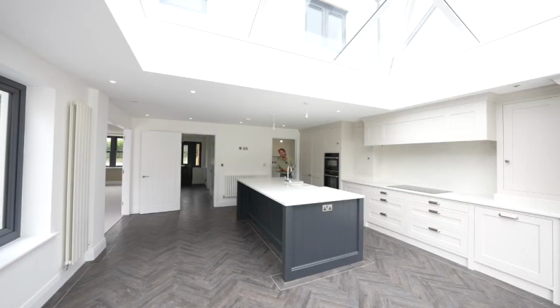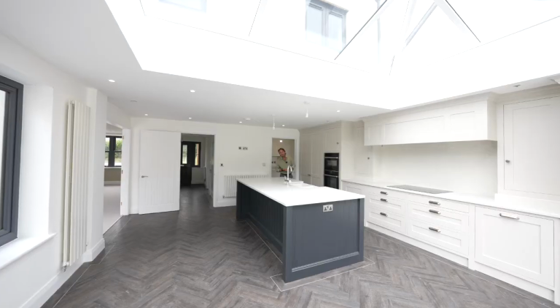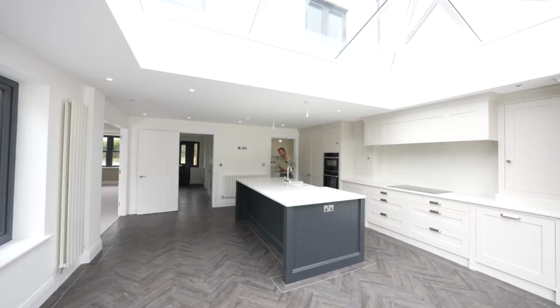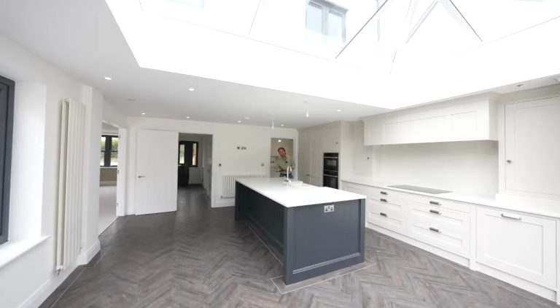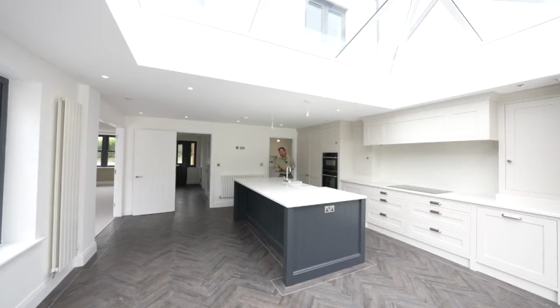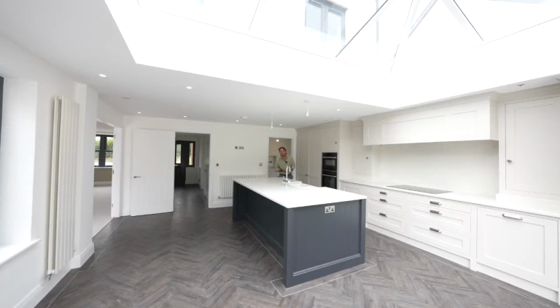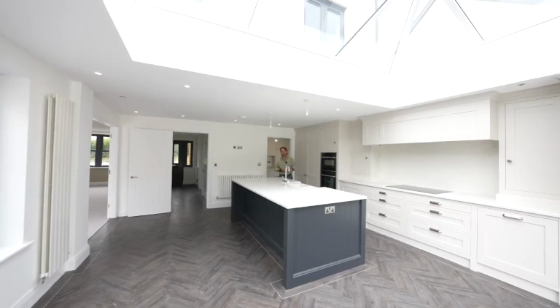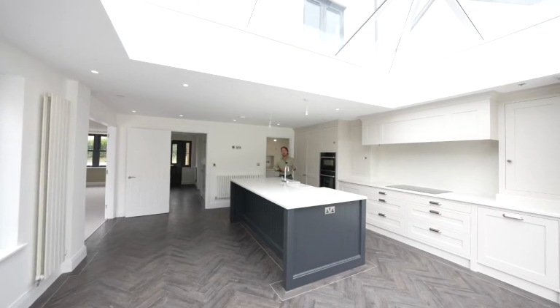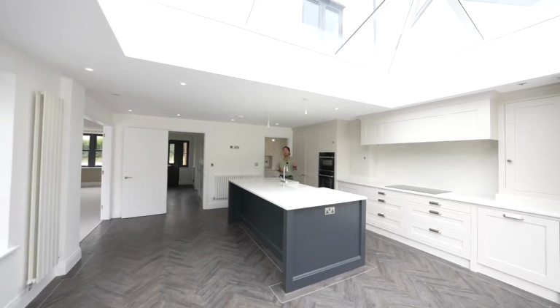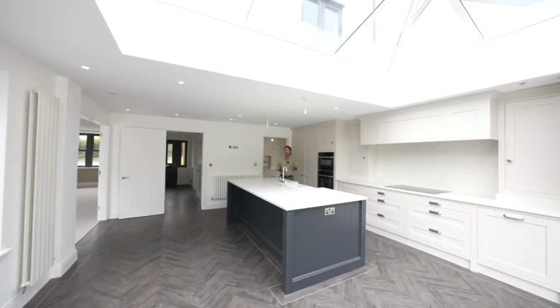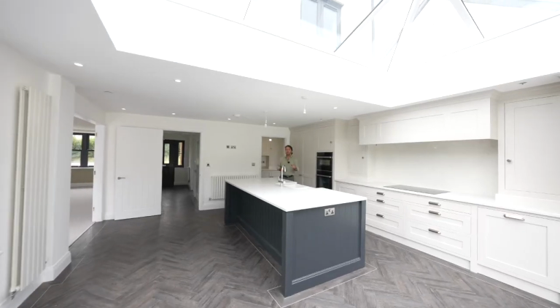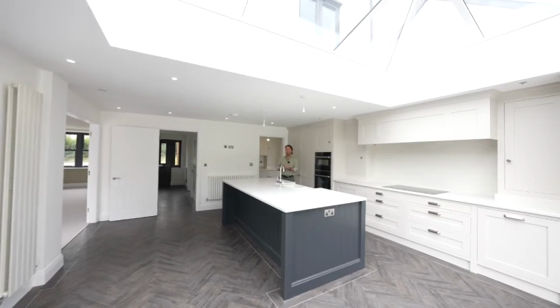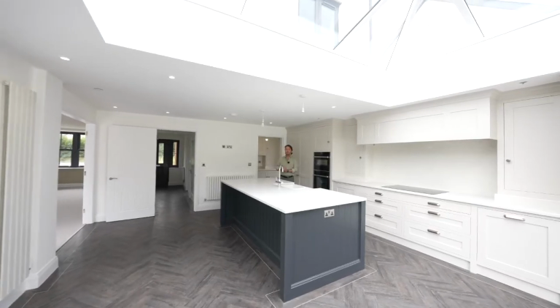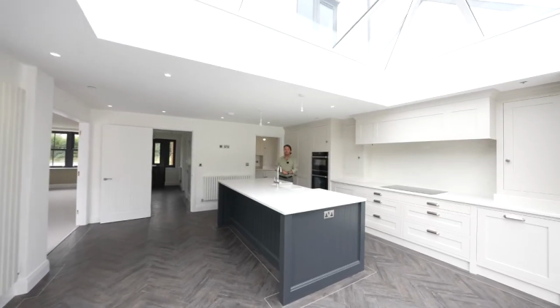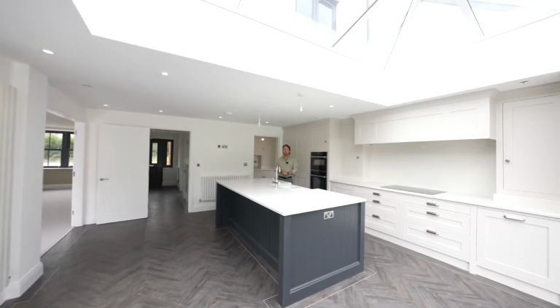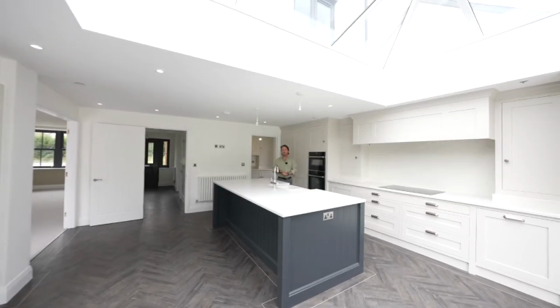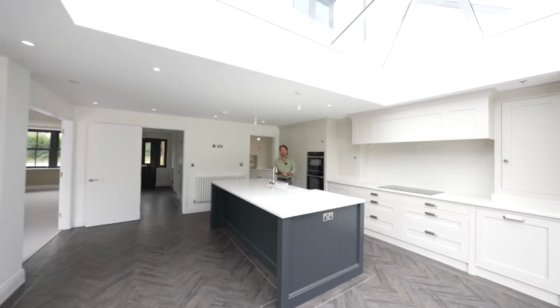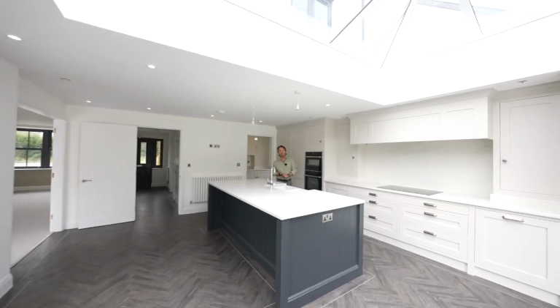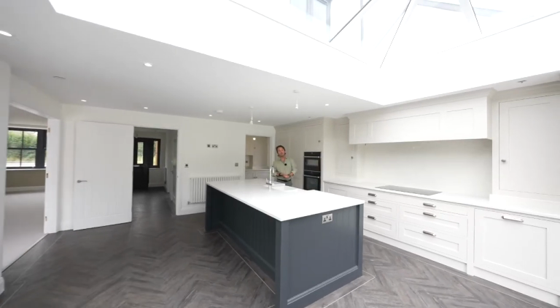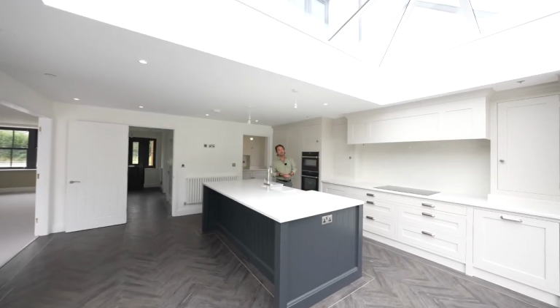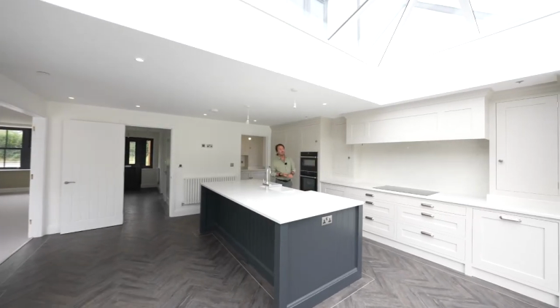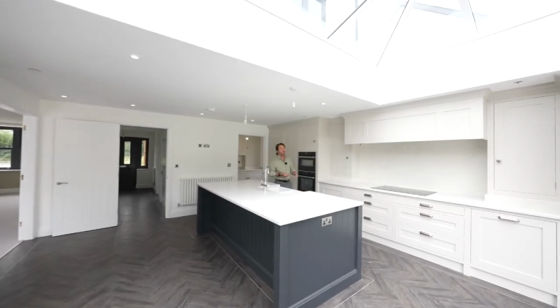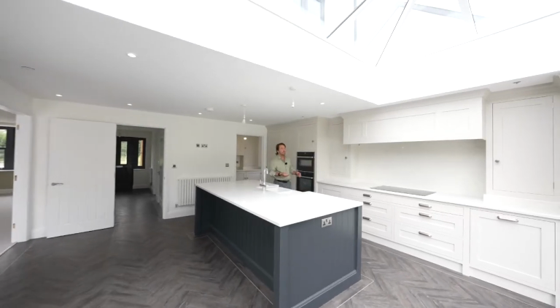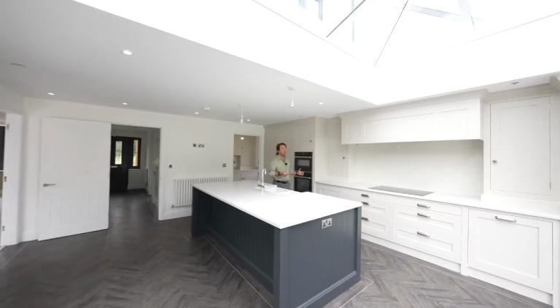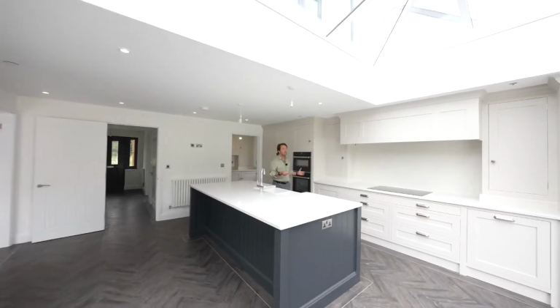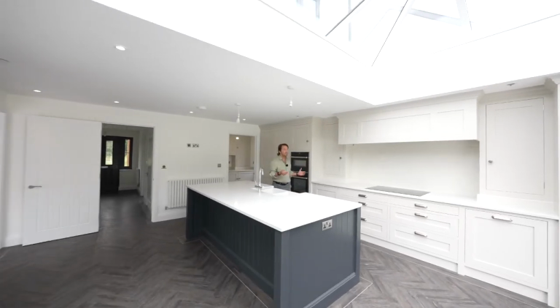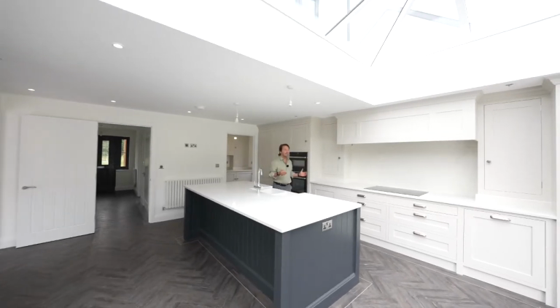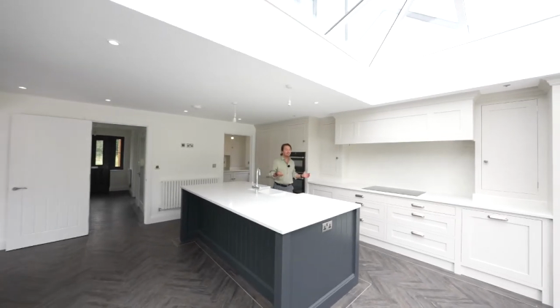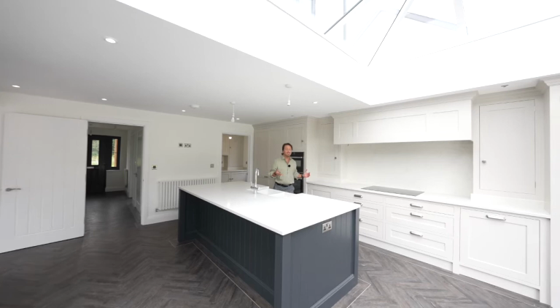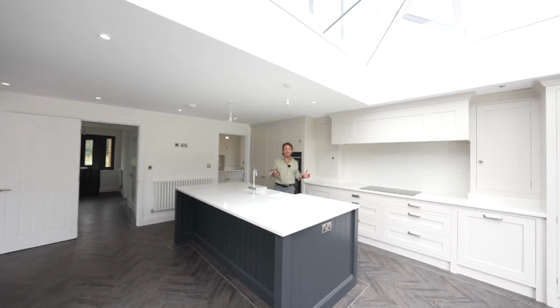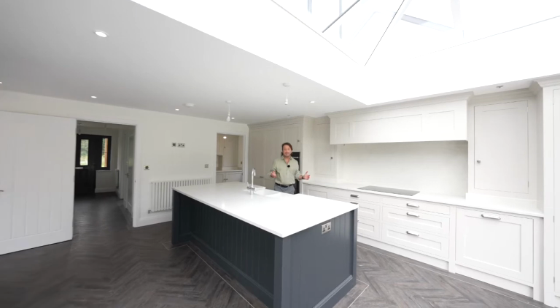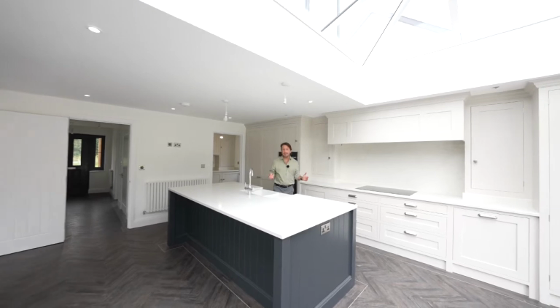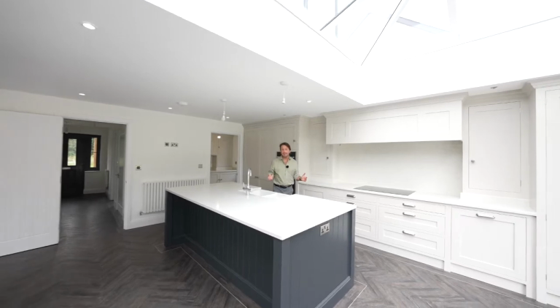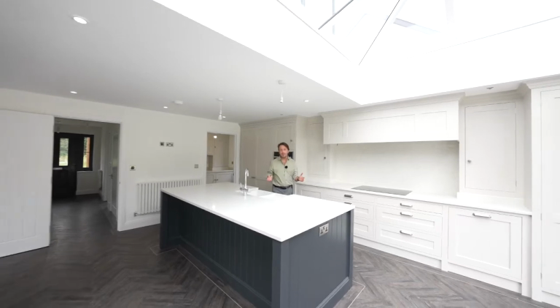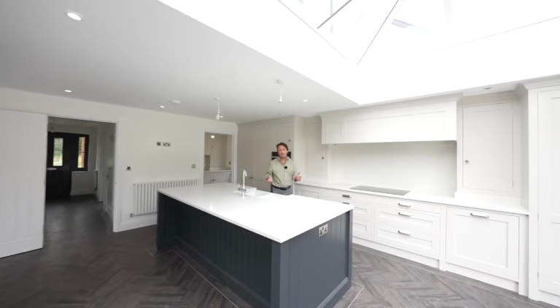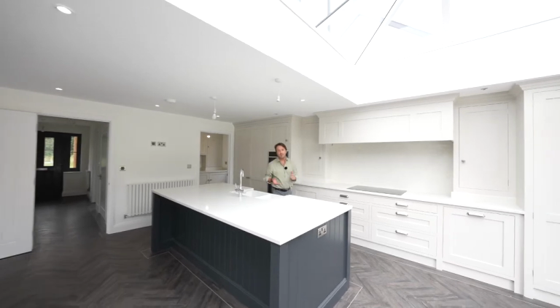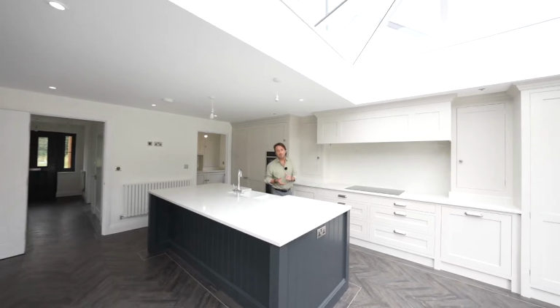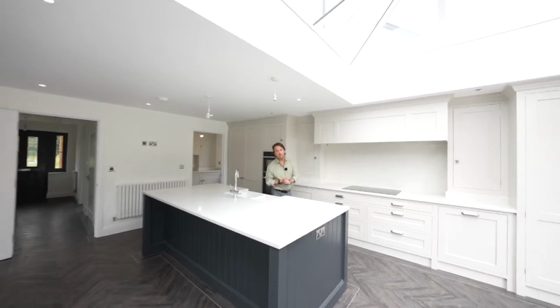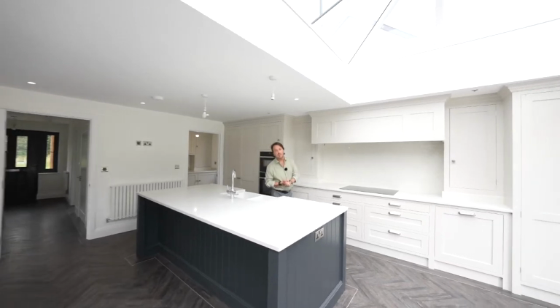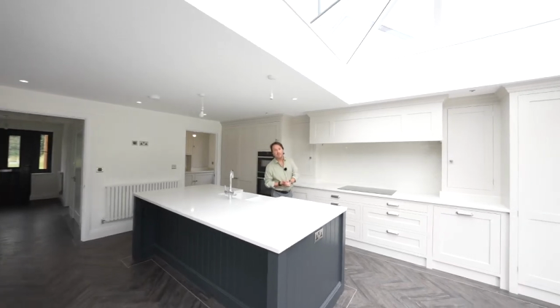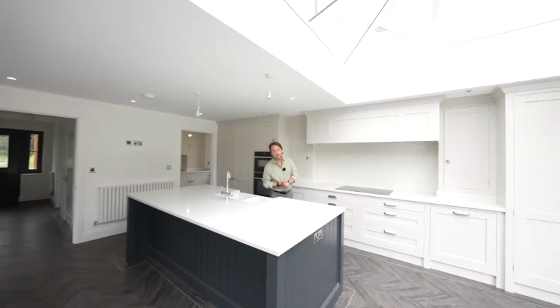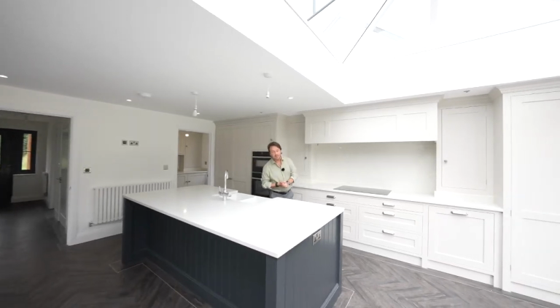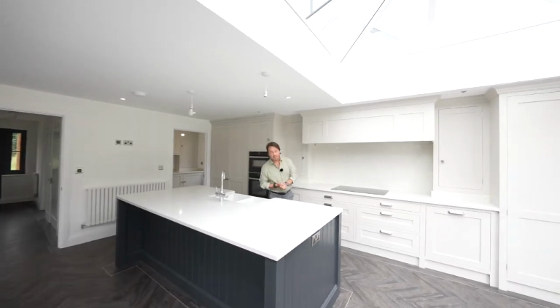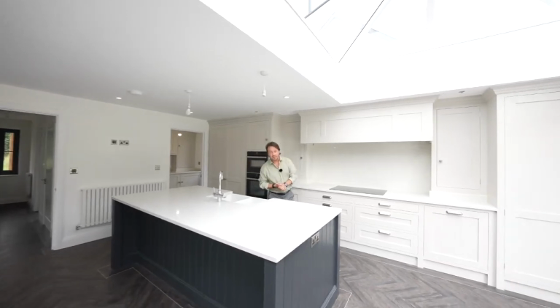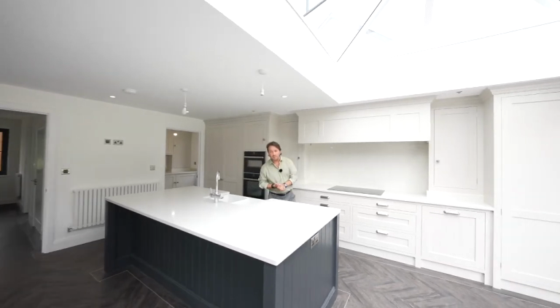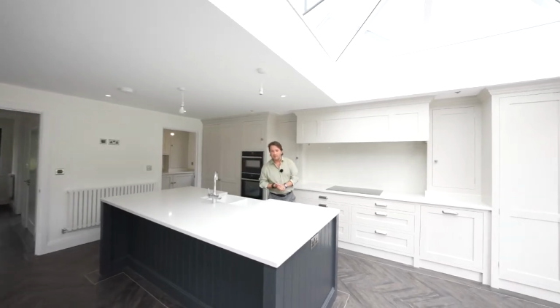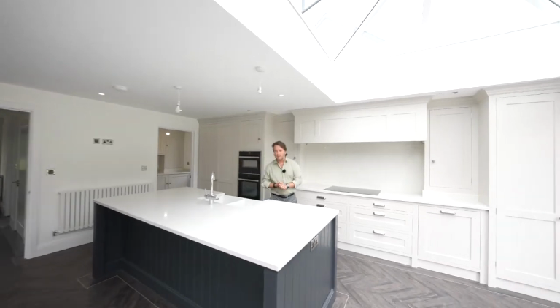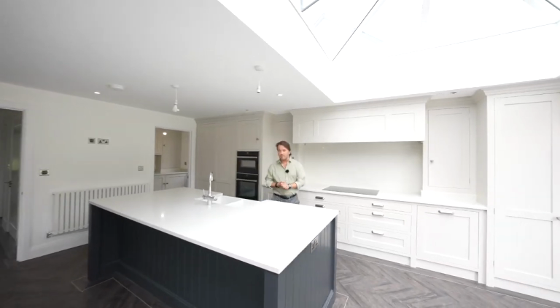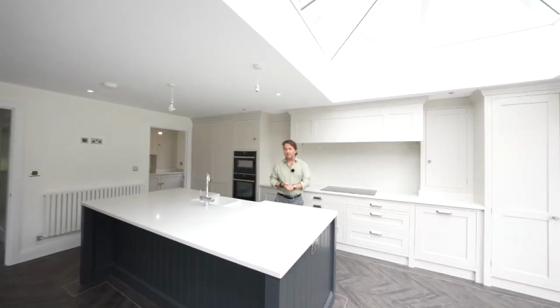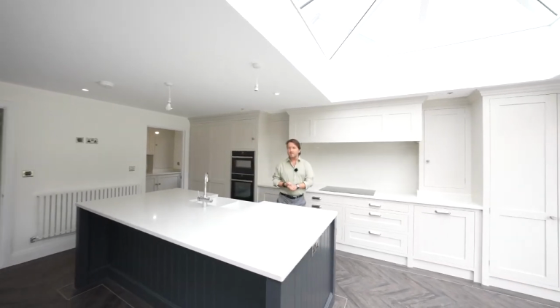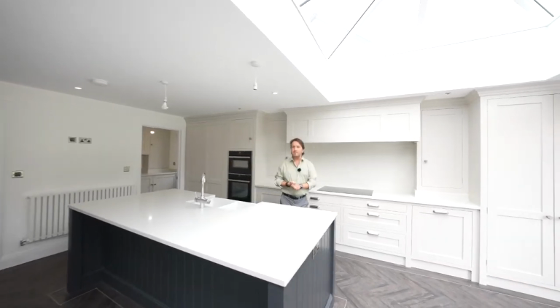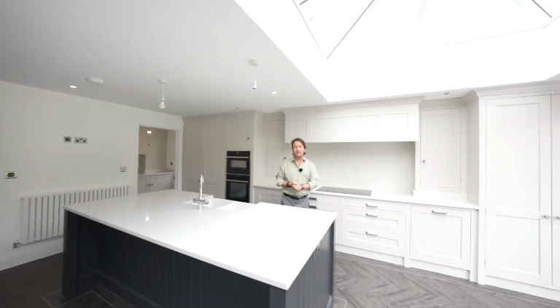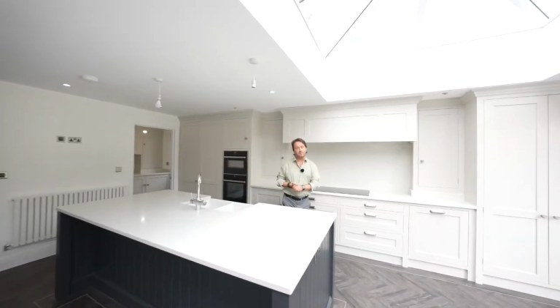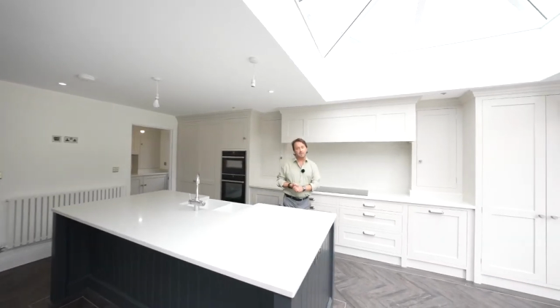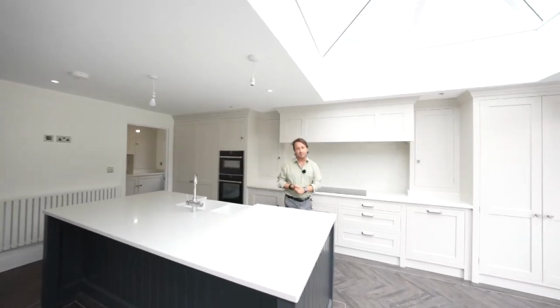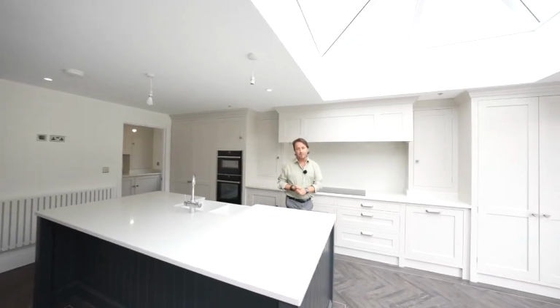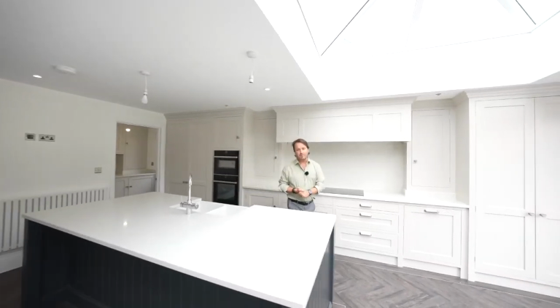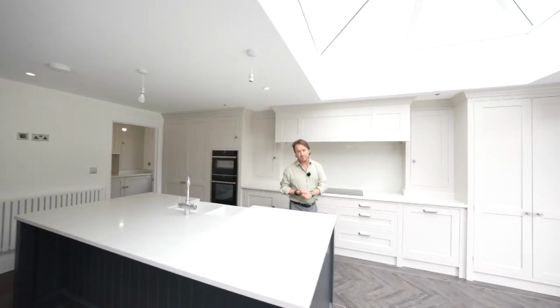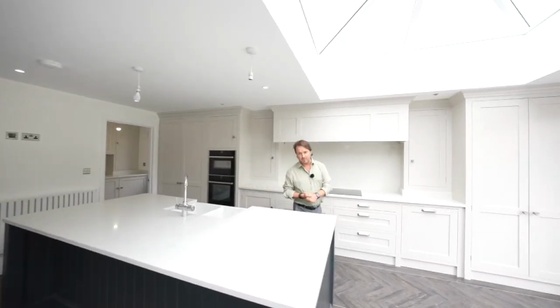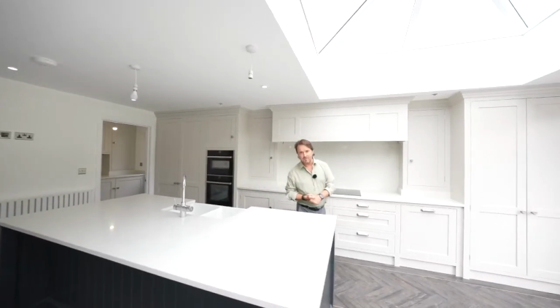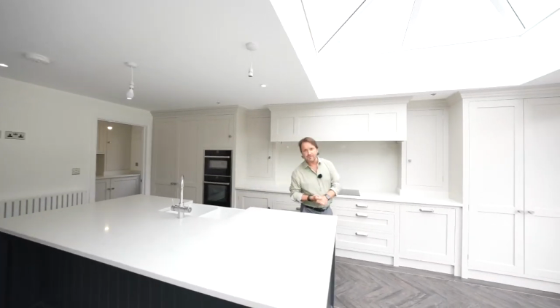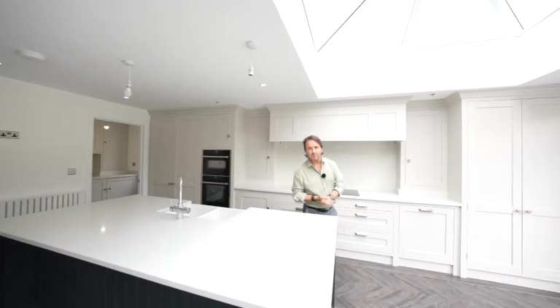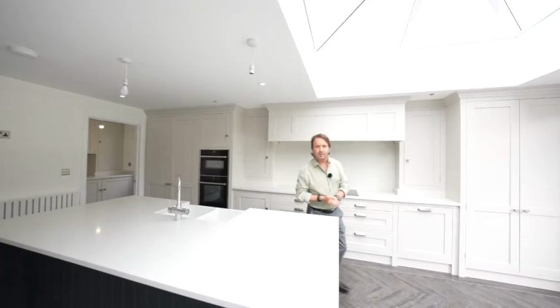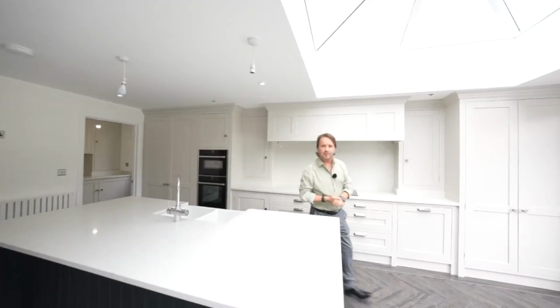So if you can picture yourself living in this spectacular home, give us a call in the office and we'll arrange a viewing for you.